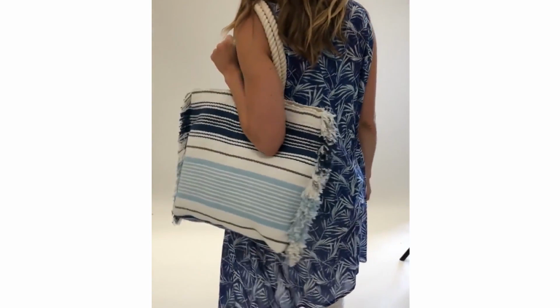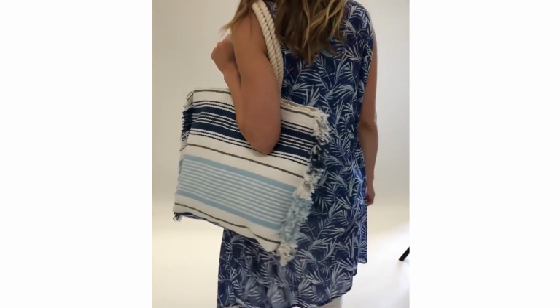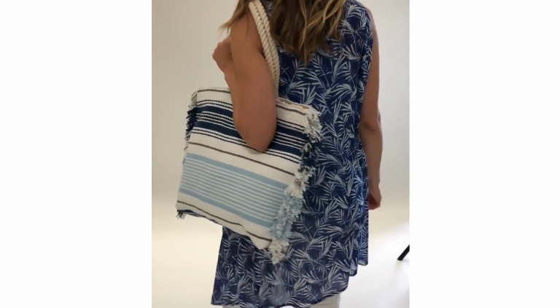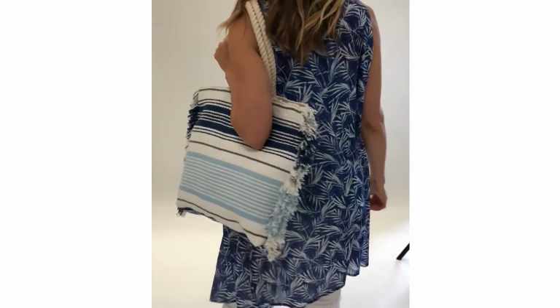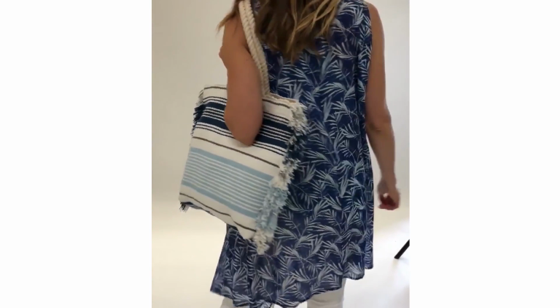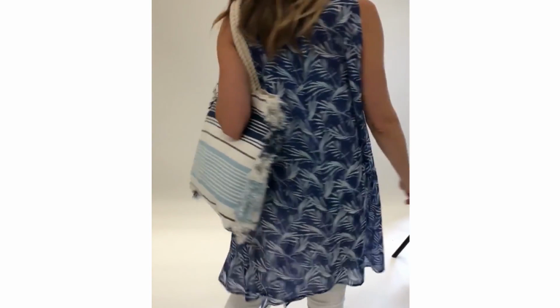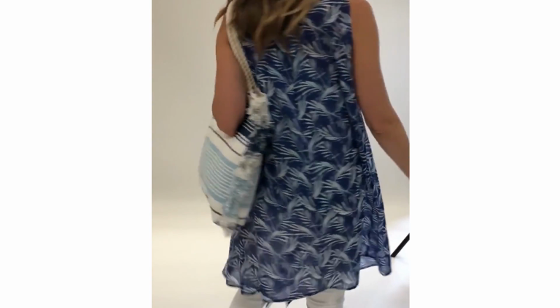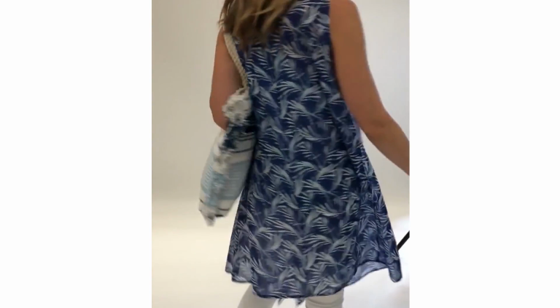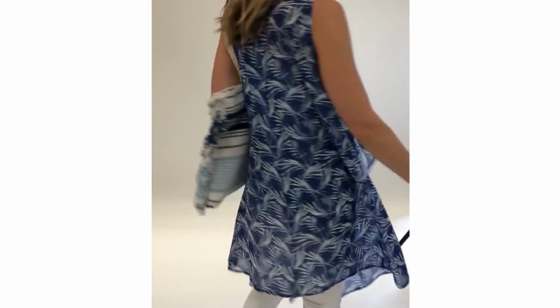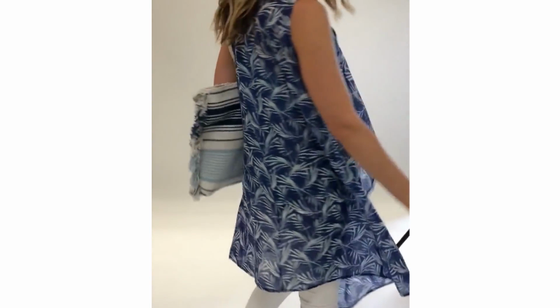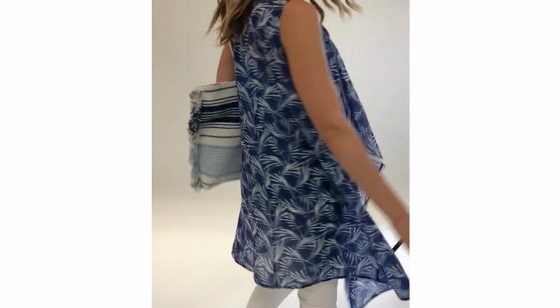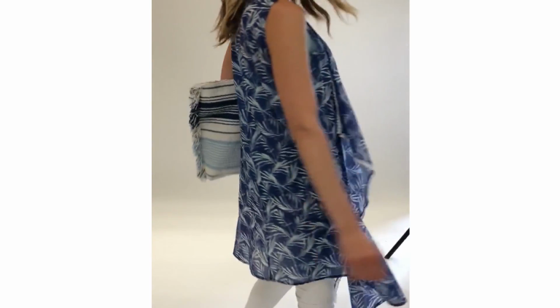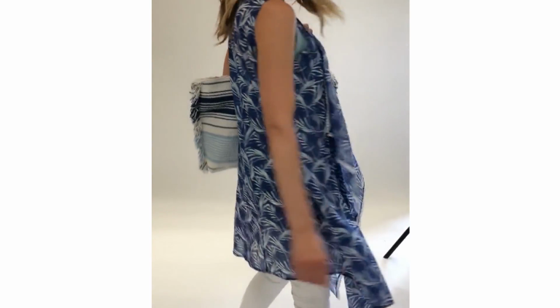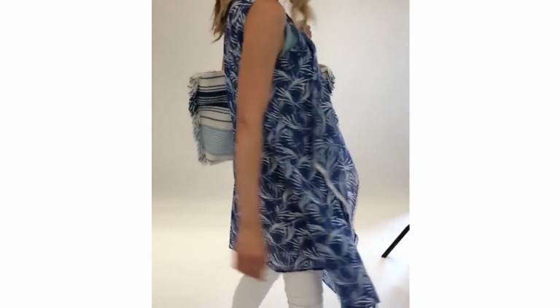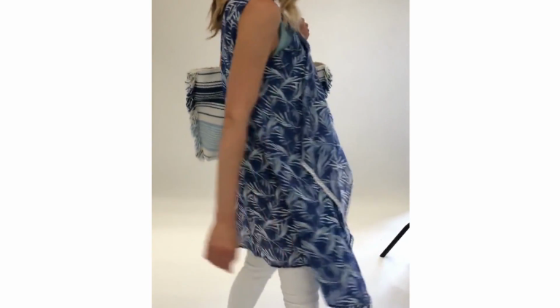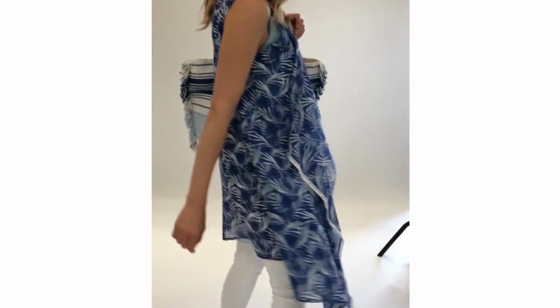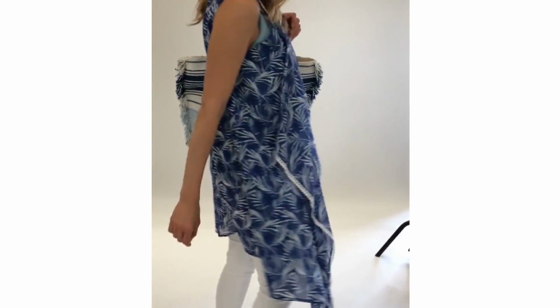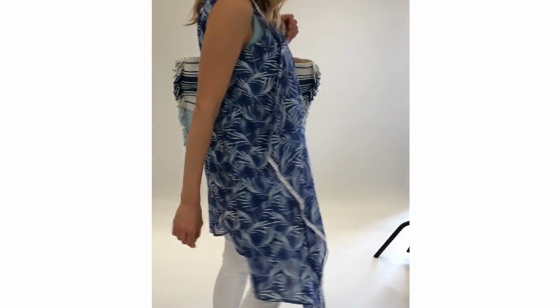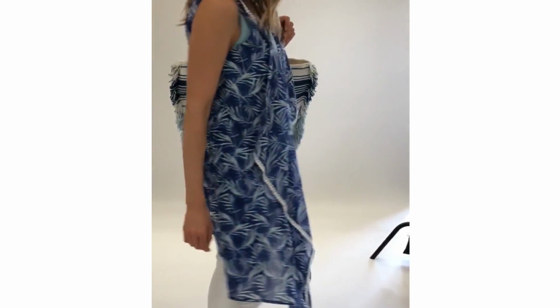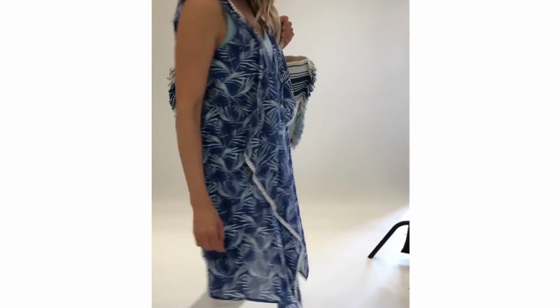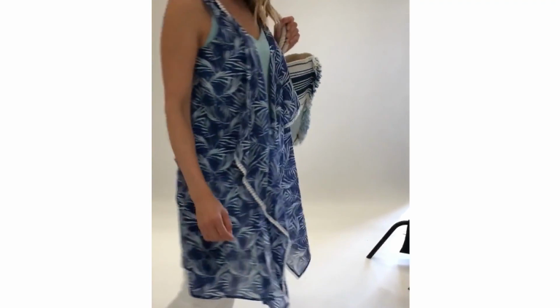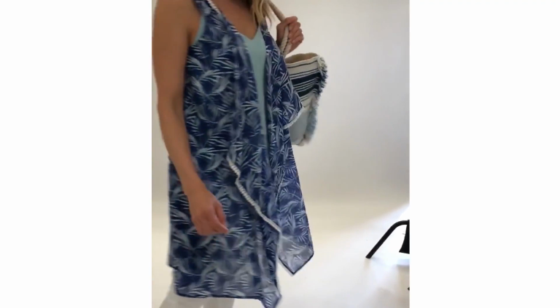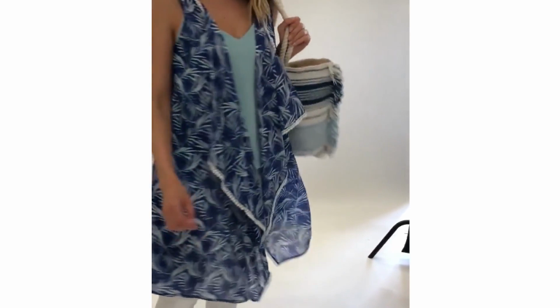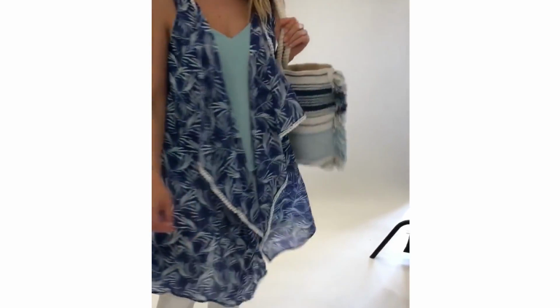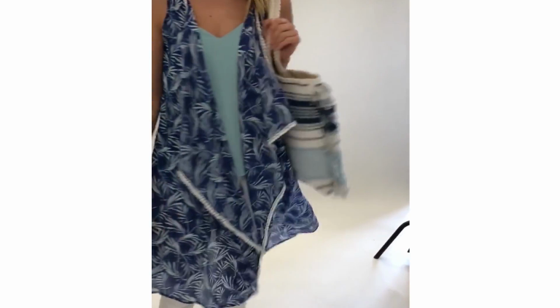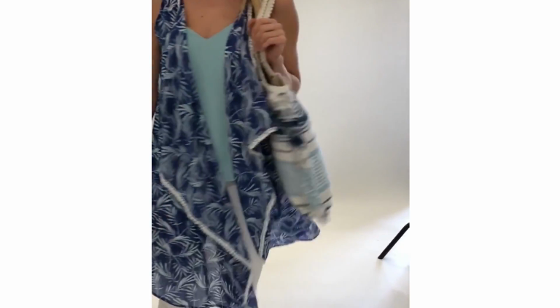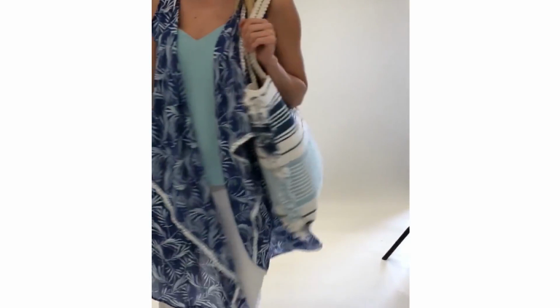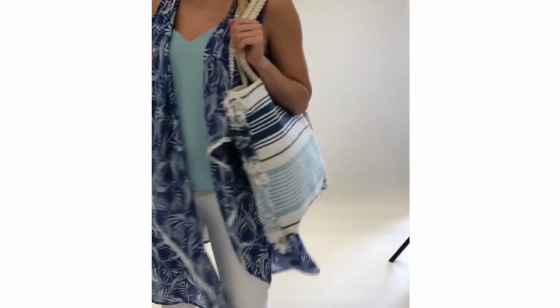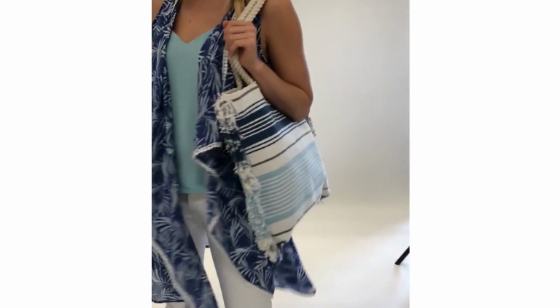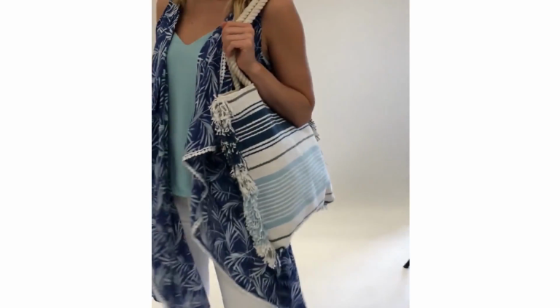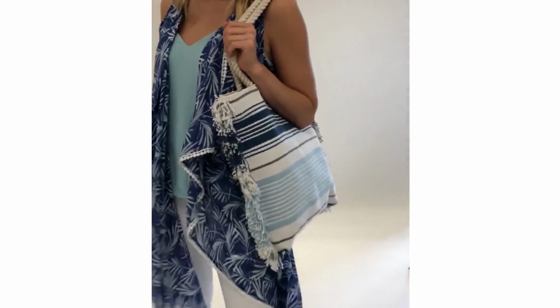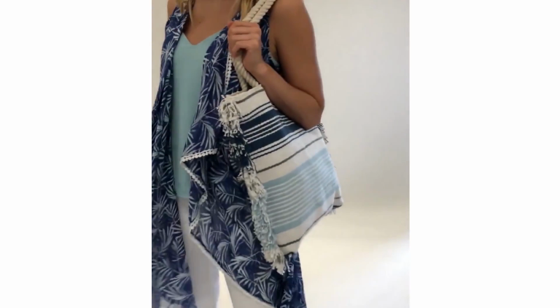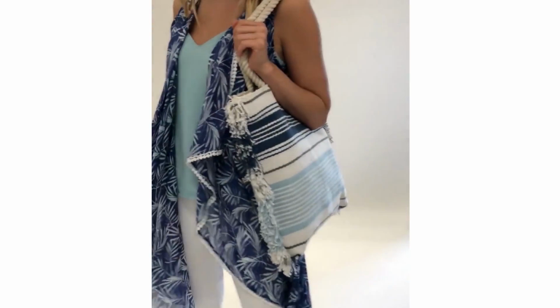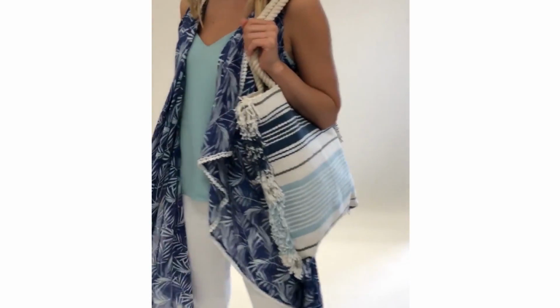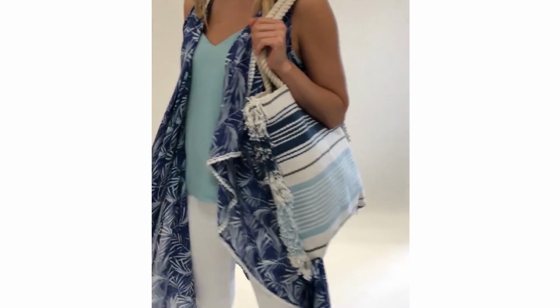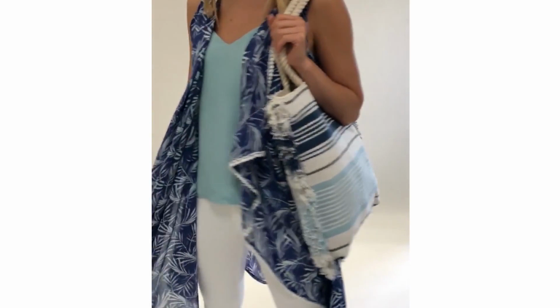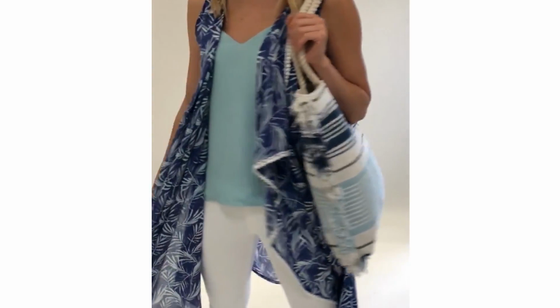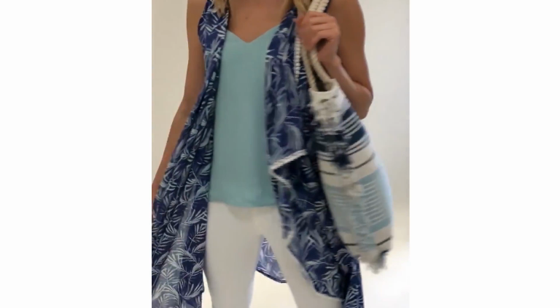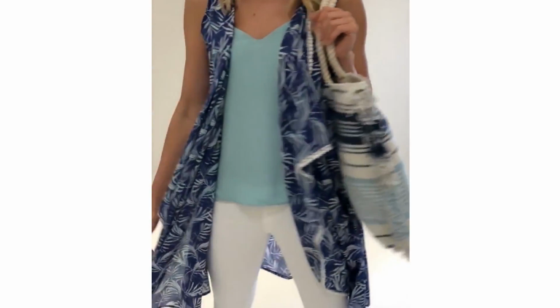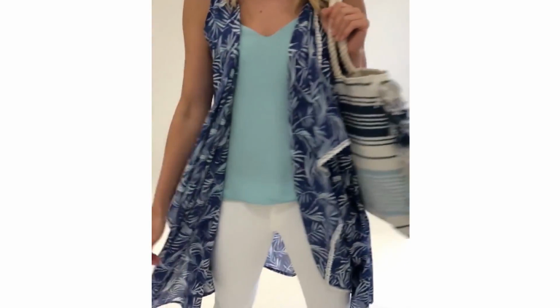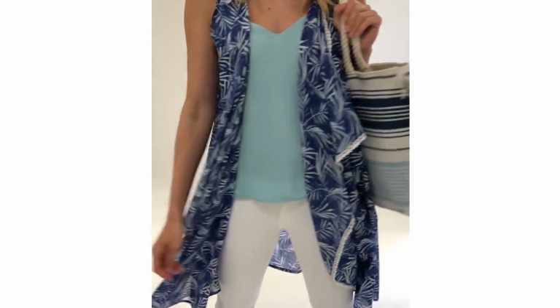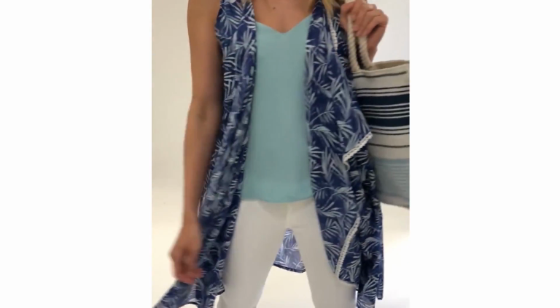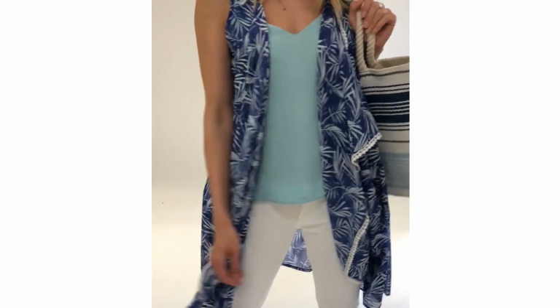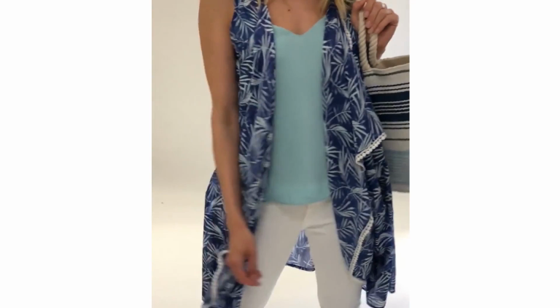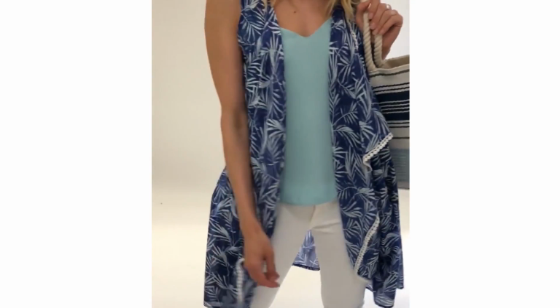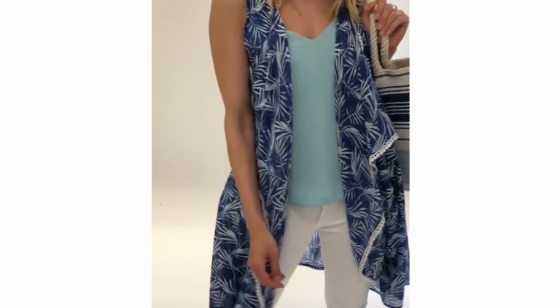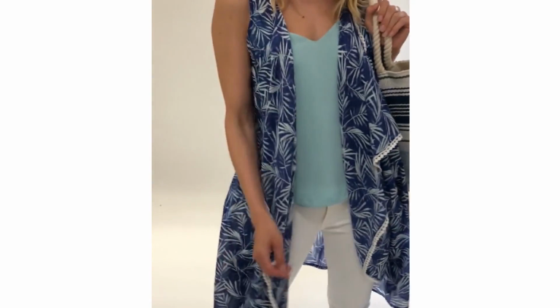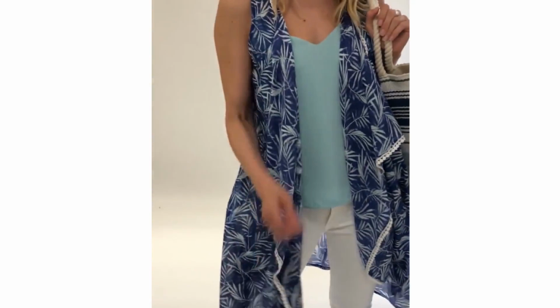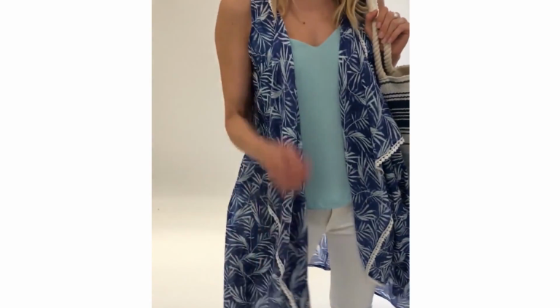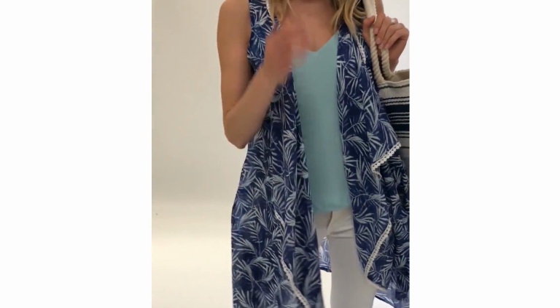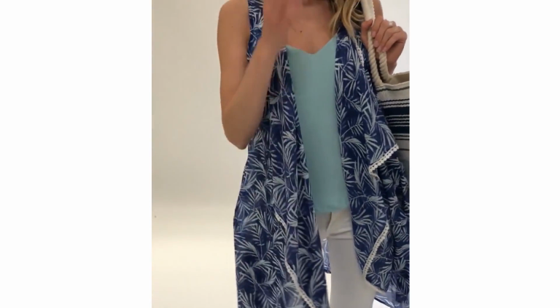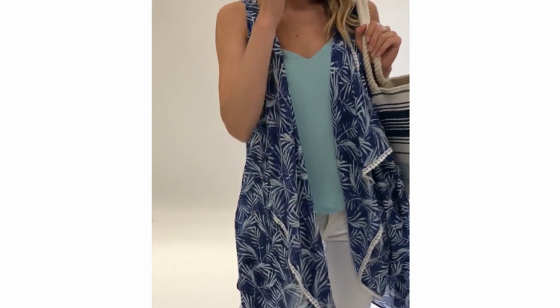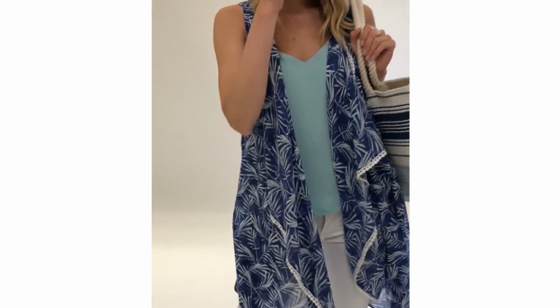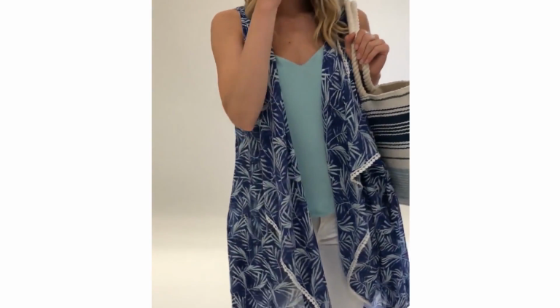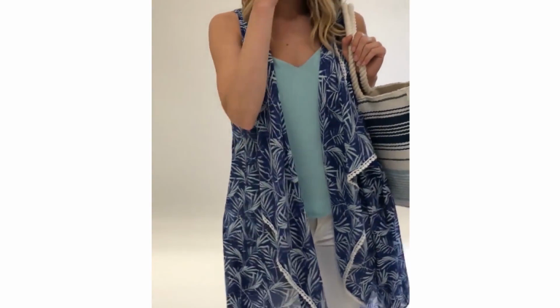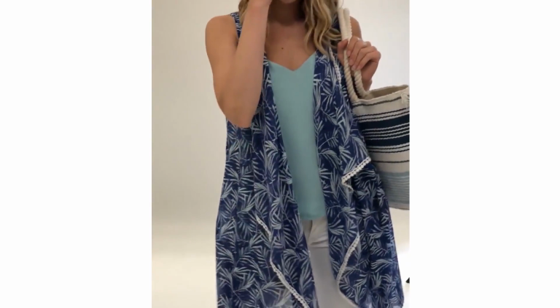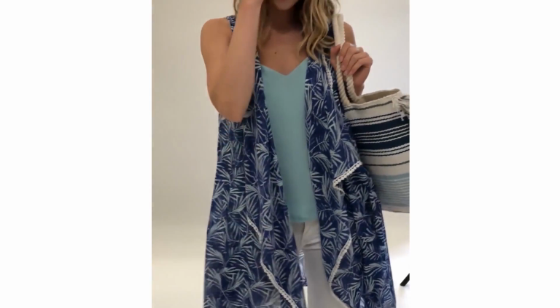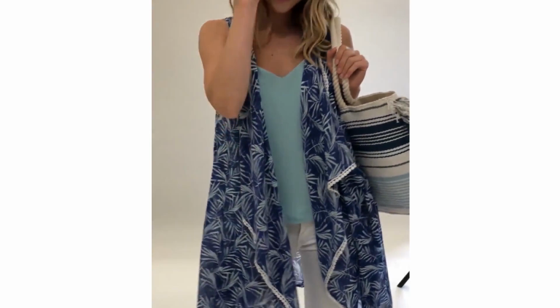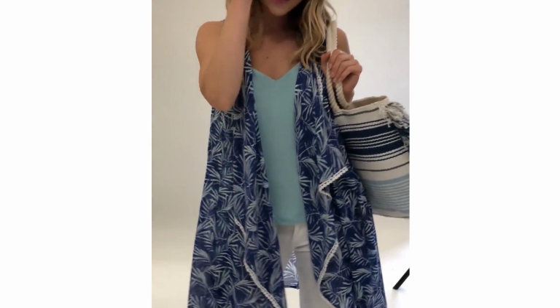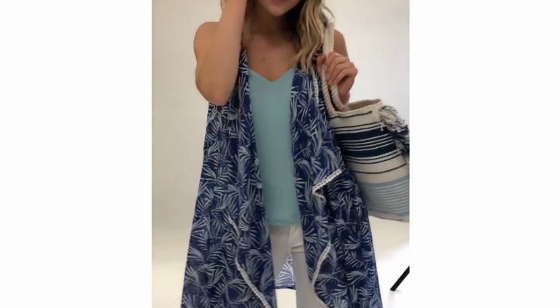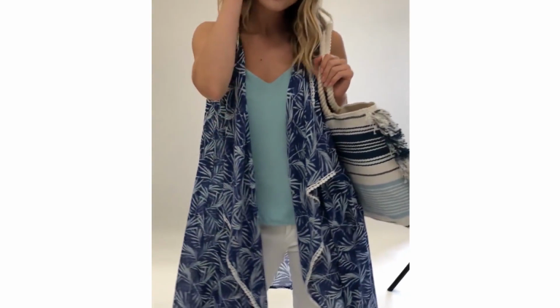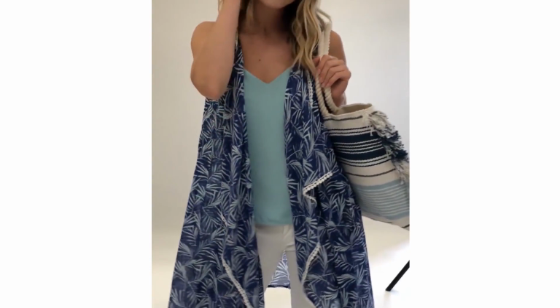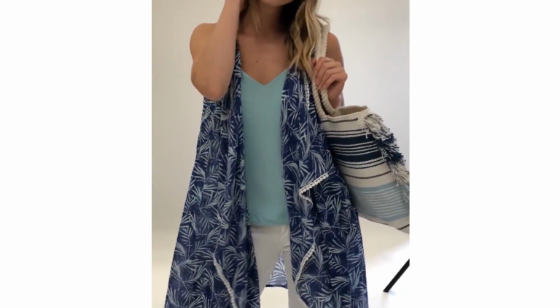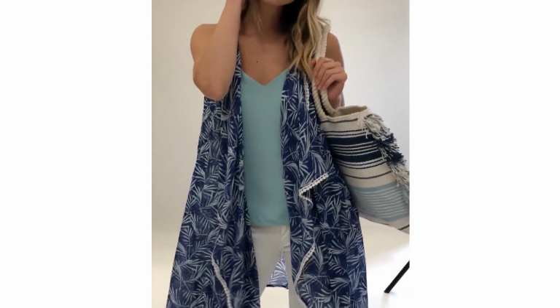It is made out of cotton material and it measures 42 inches long on the front and 37 inches long on the back.